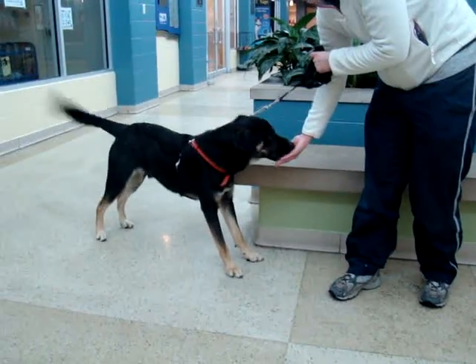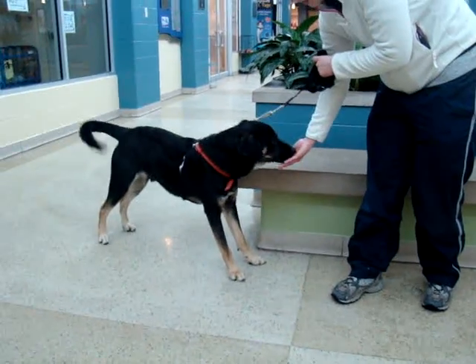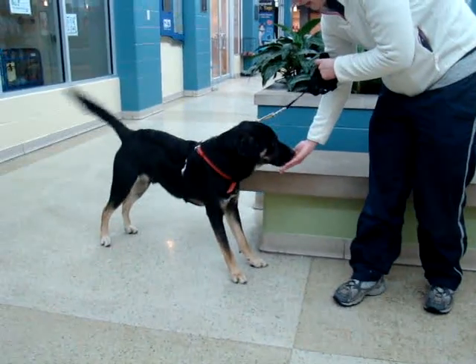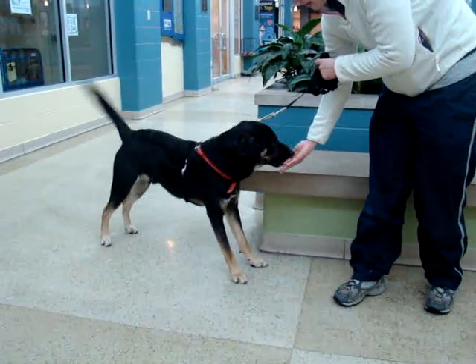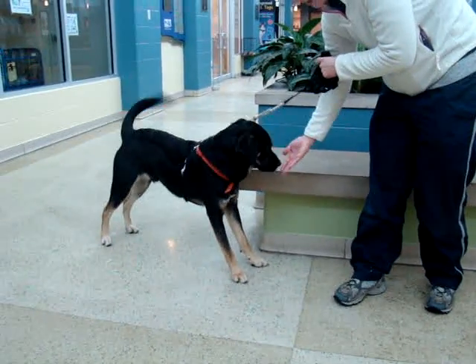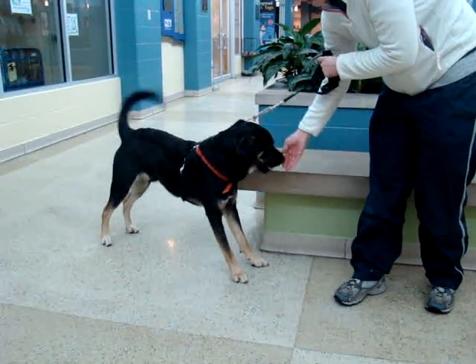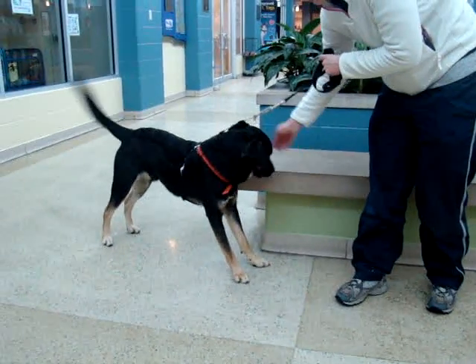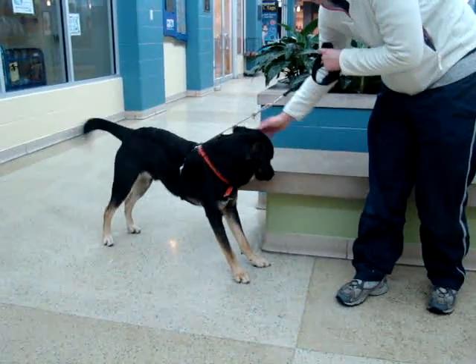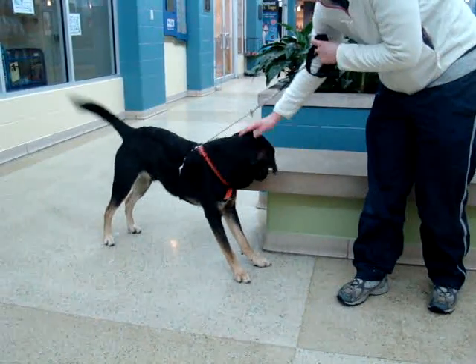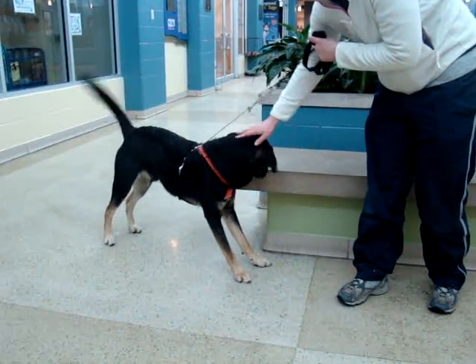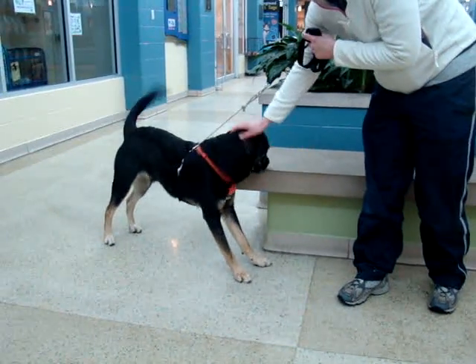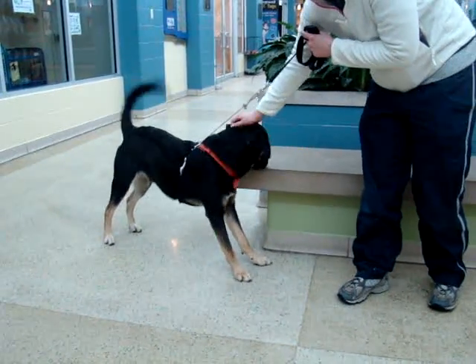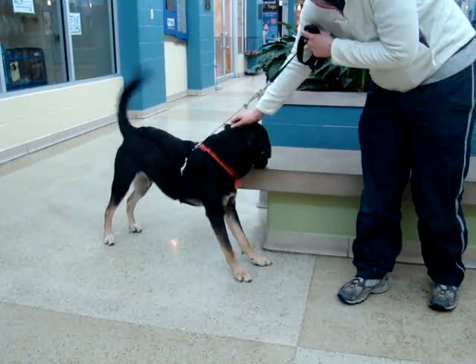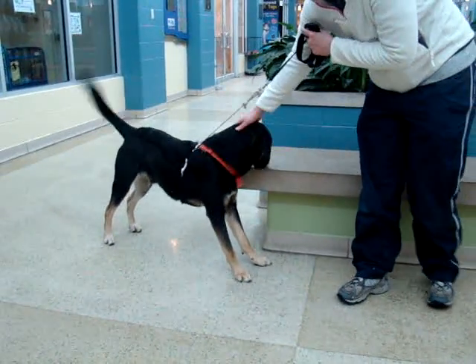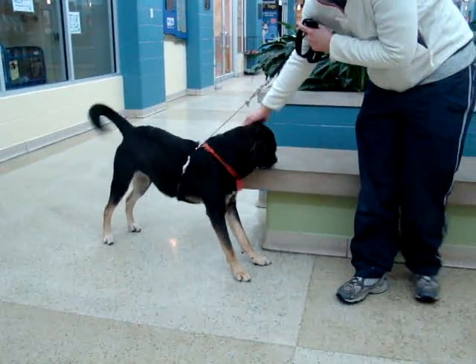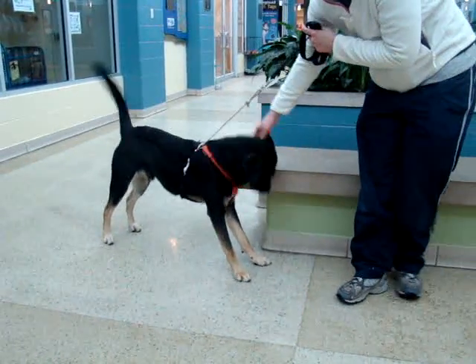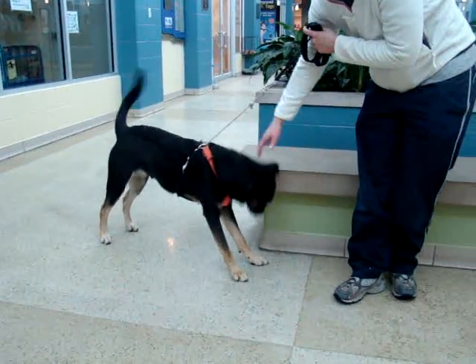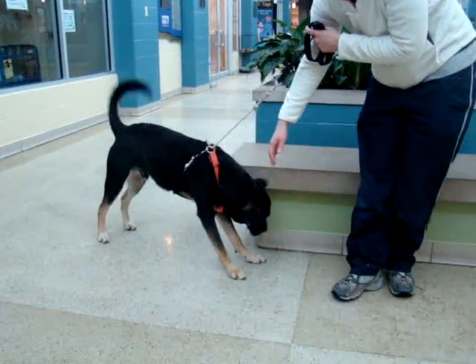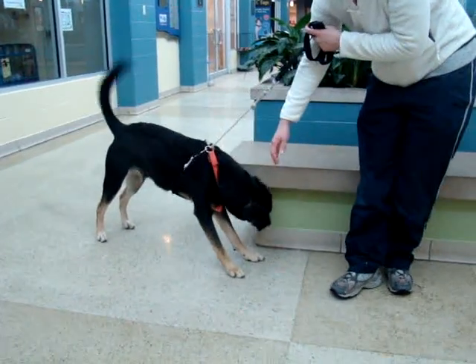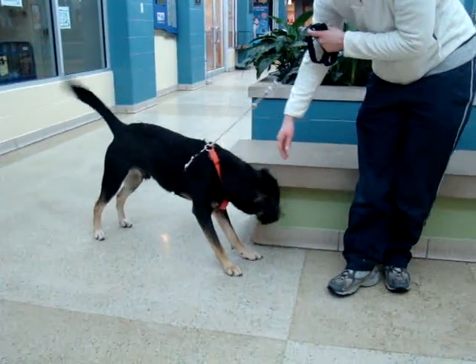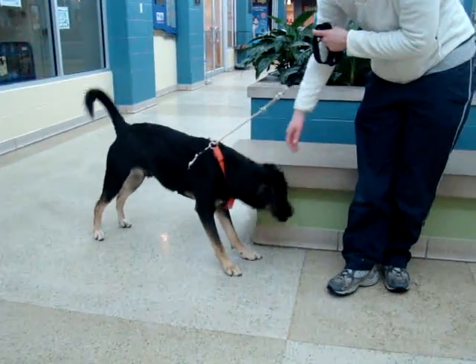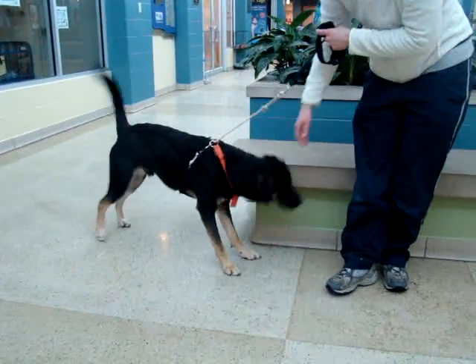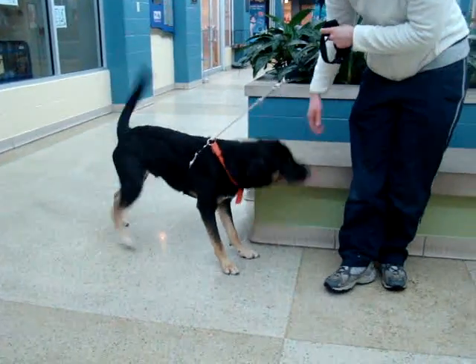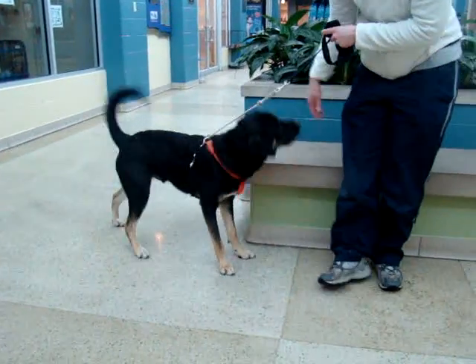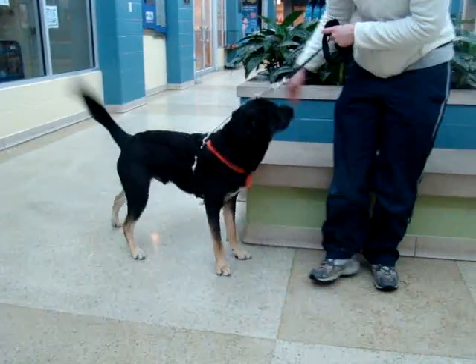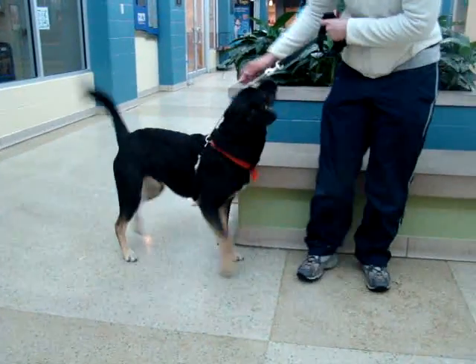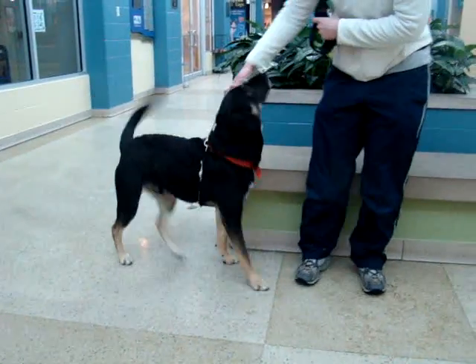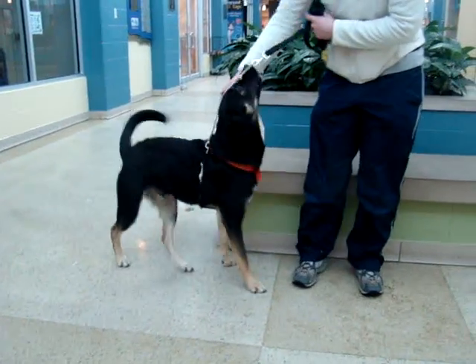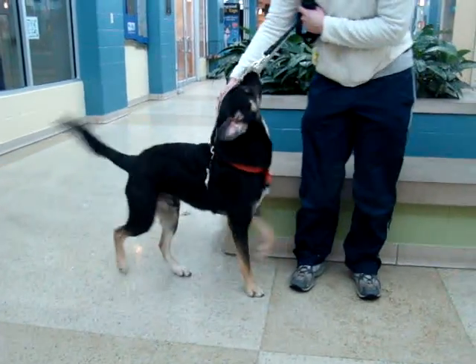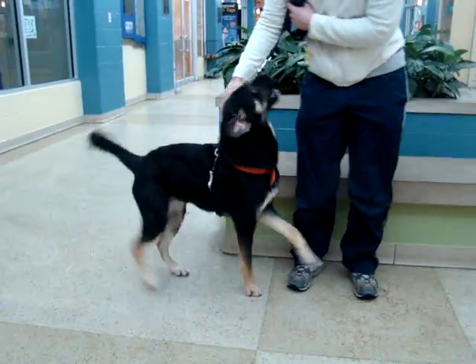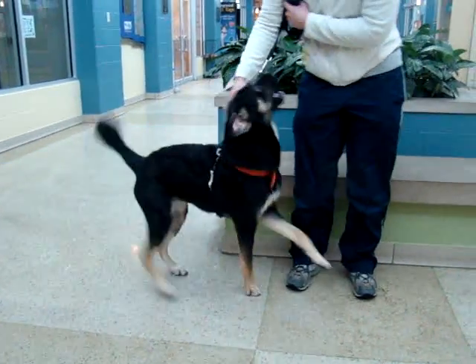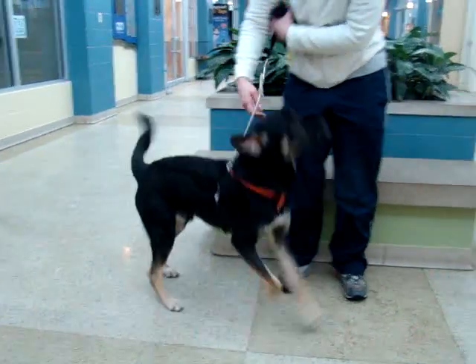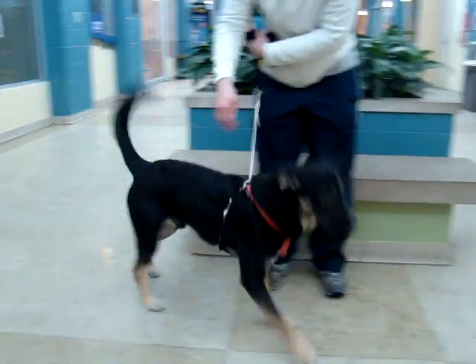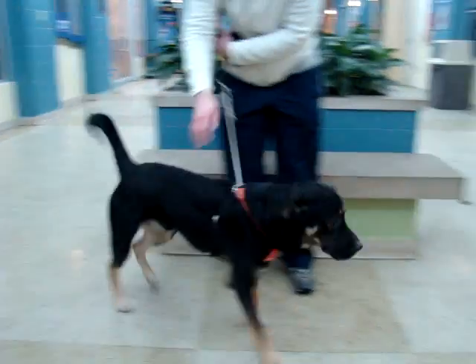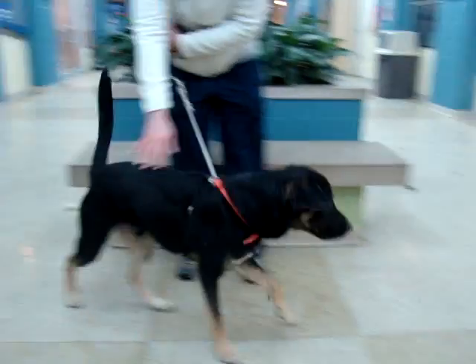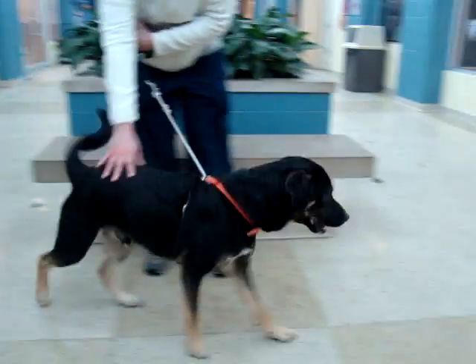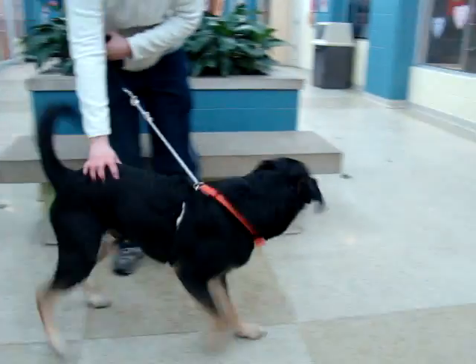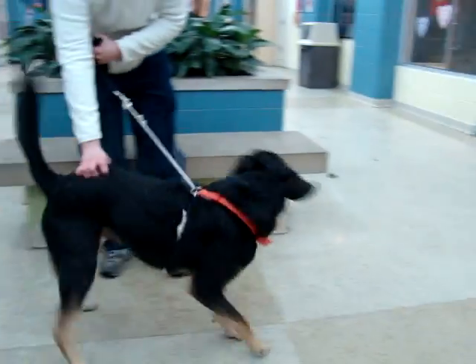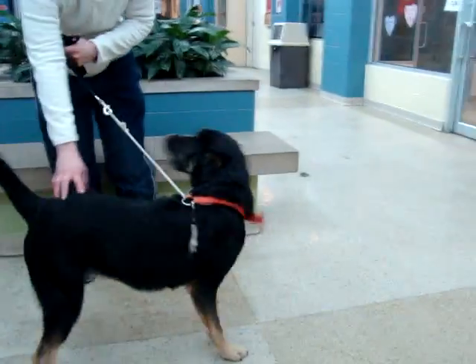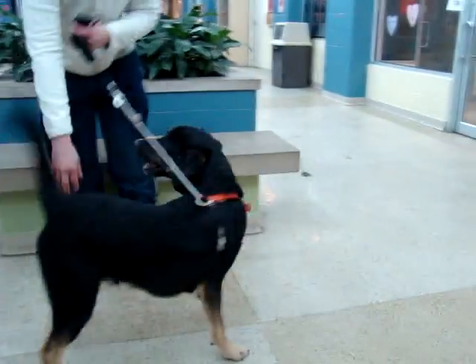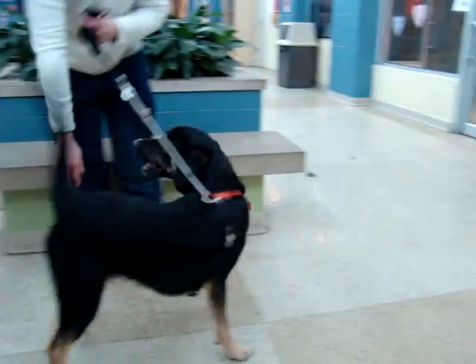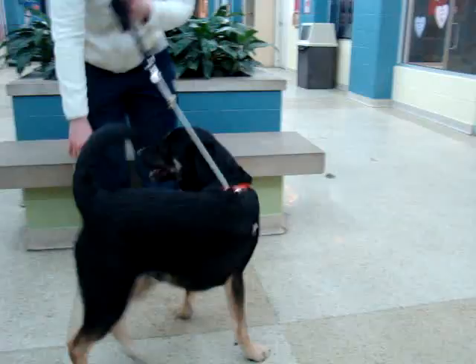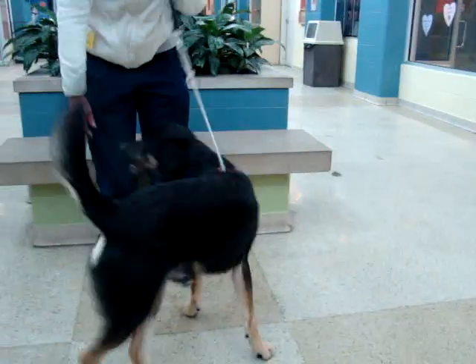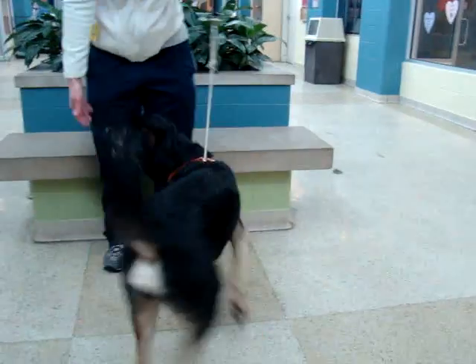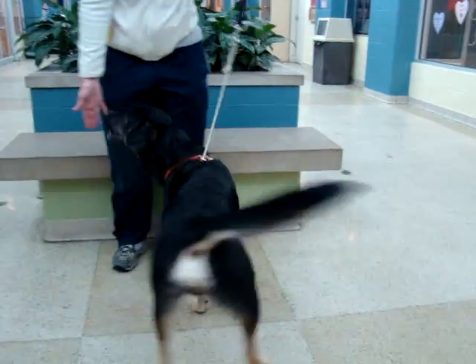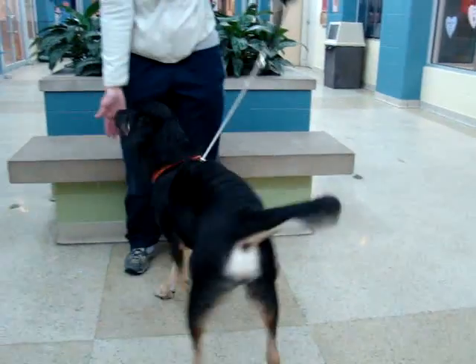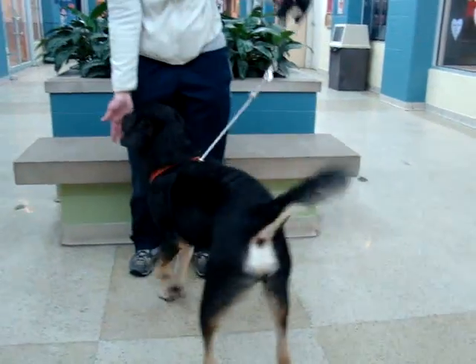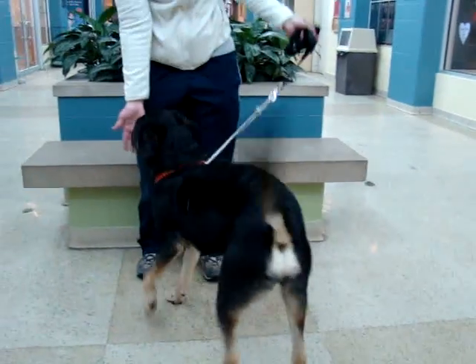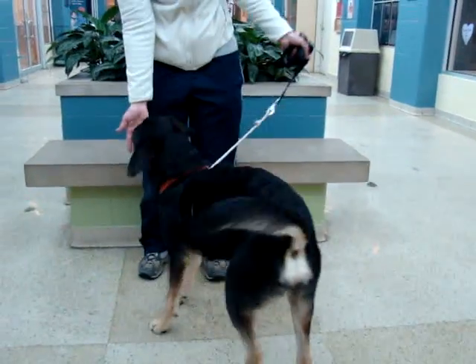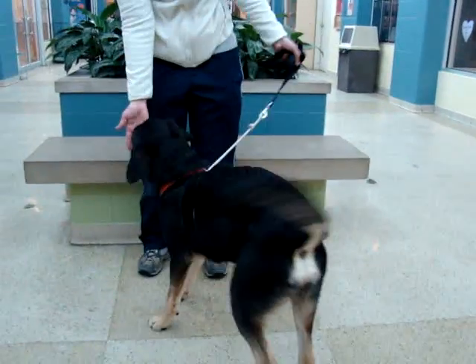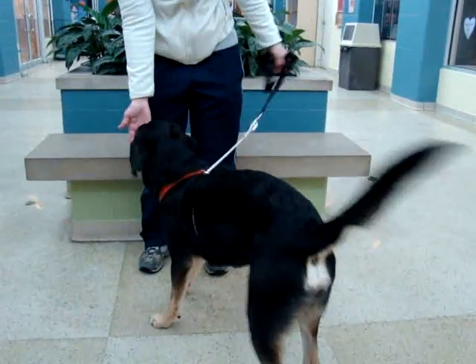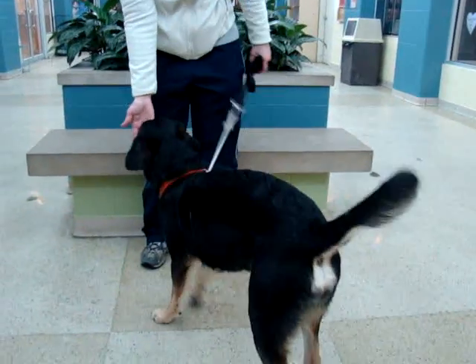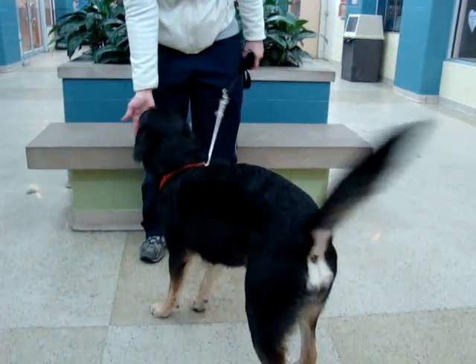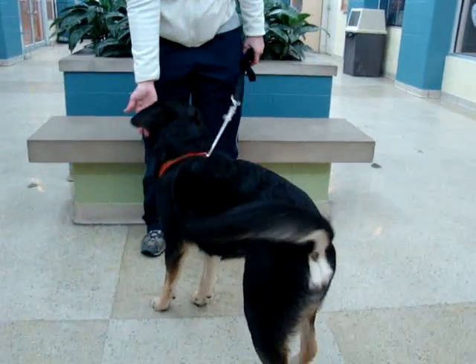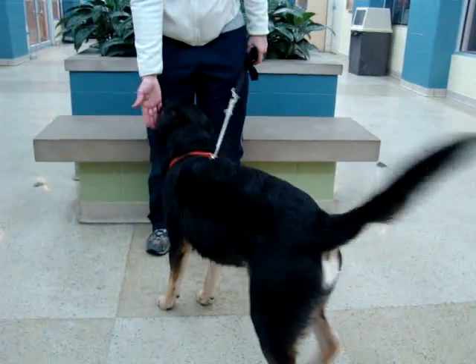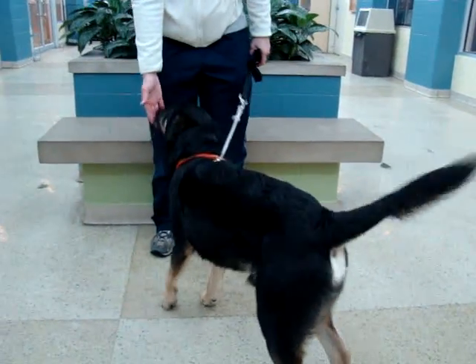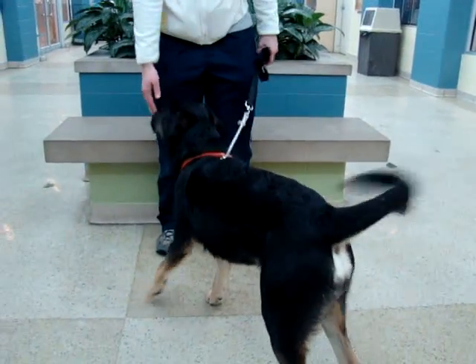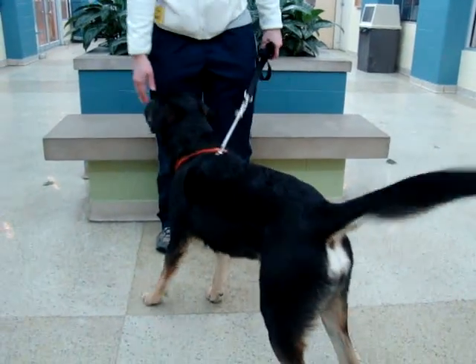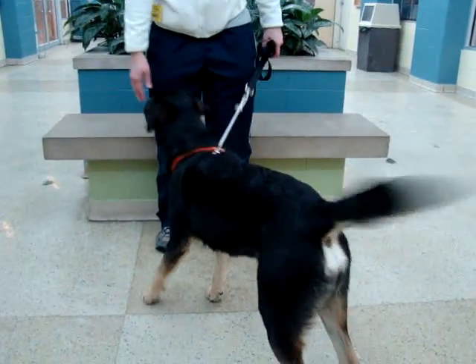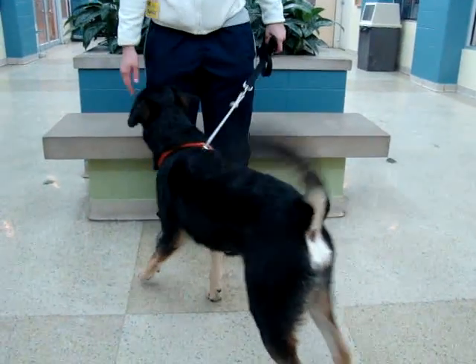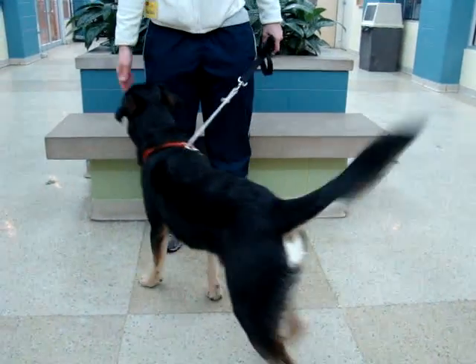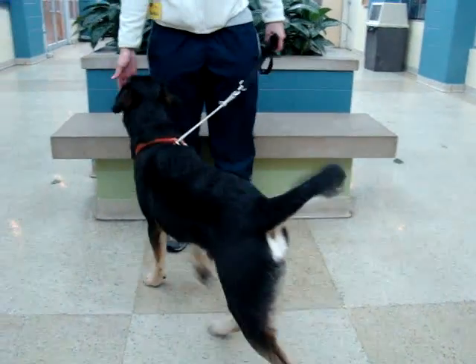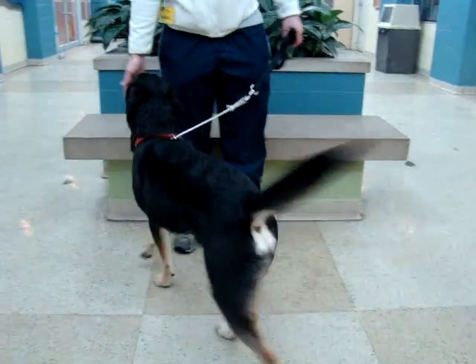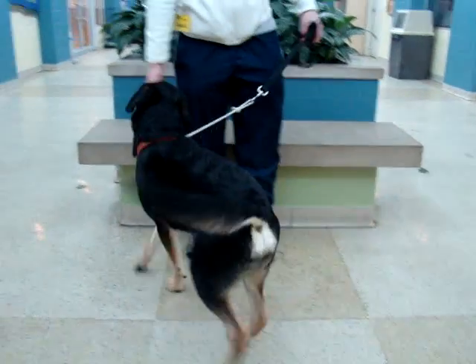His tail is always wagging, and he seems to like people. As you can see, he likes treats and takes them very nicely.